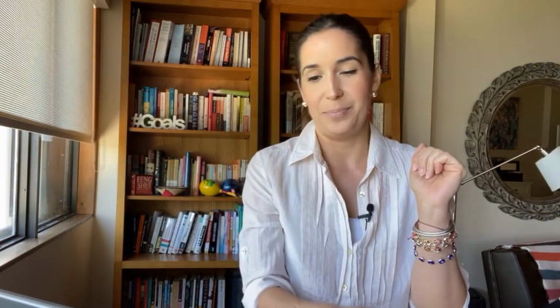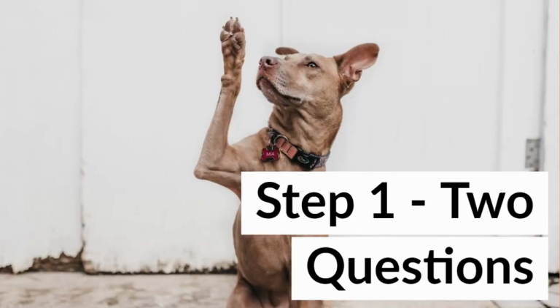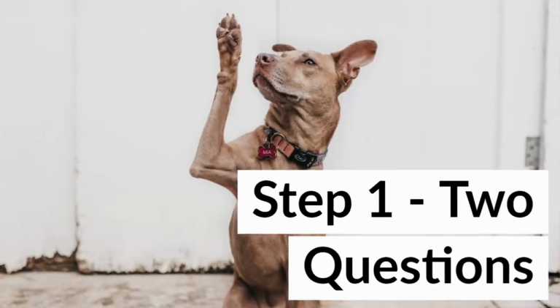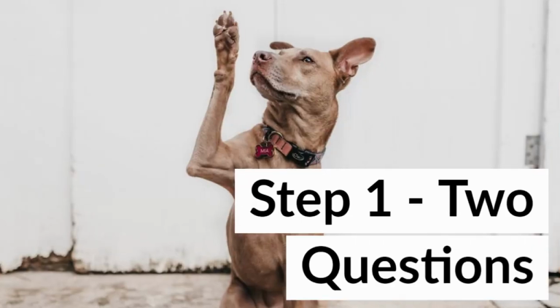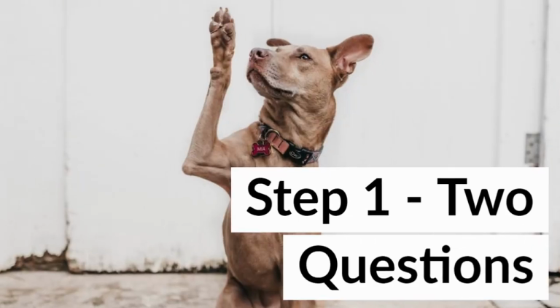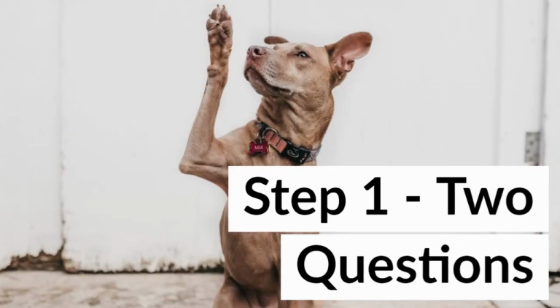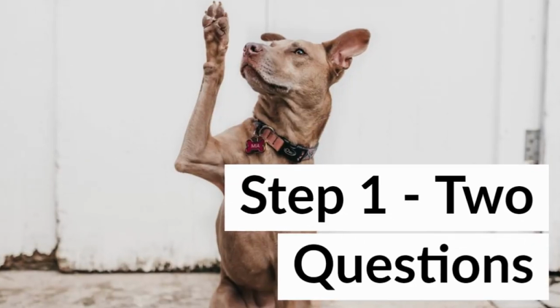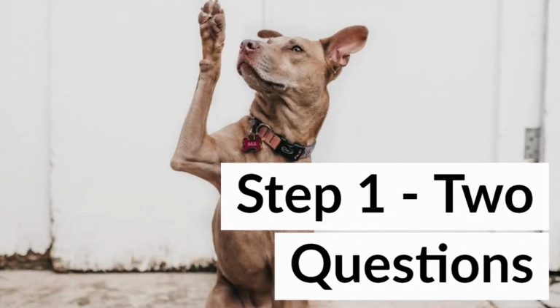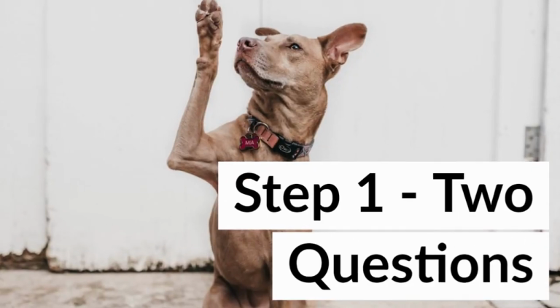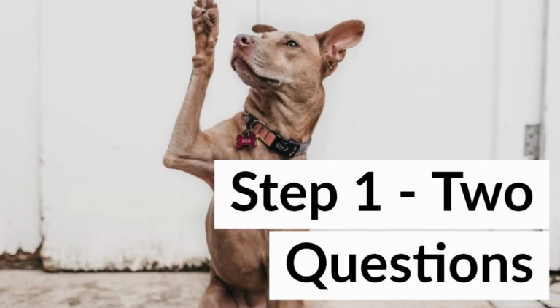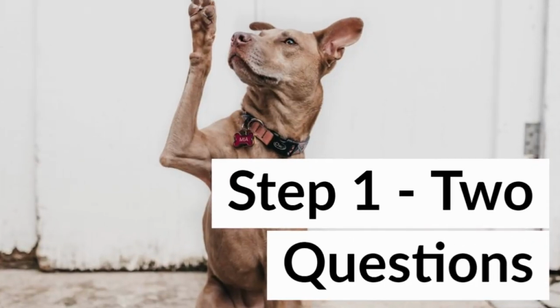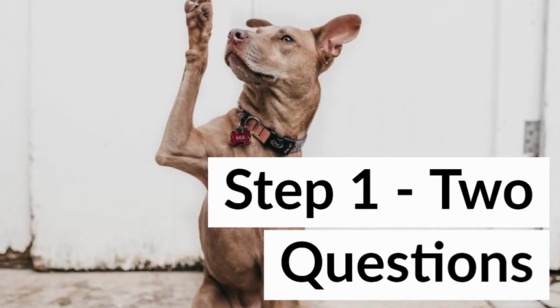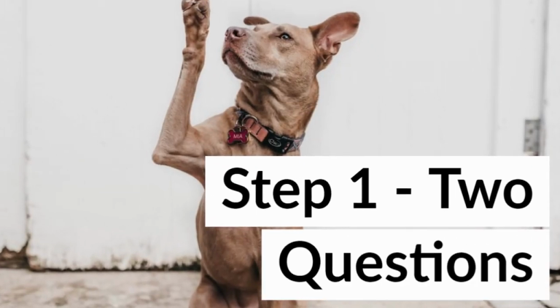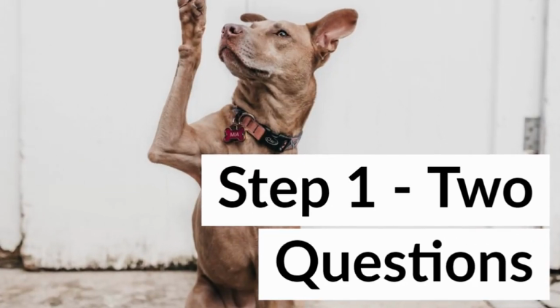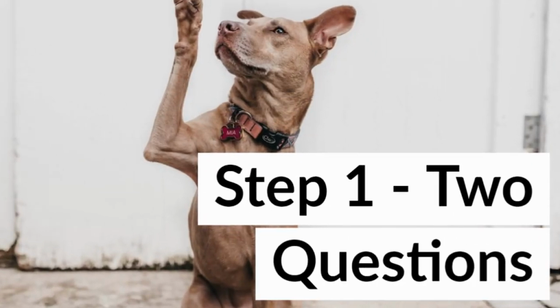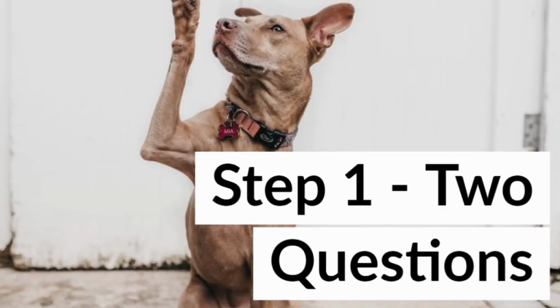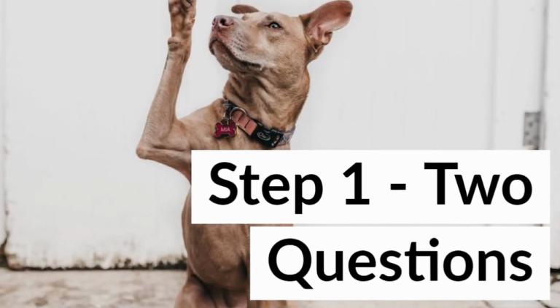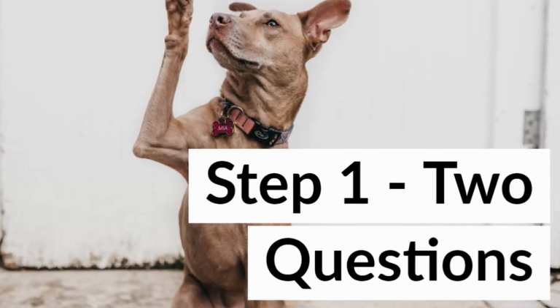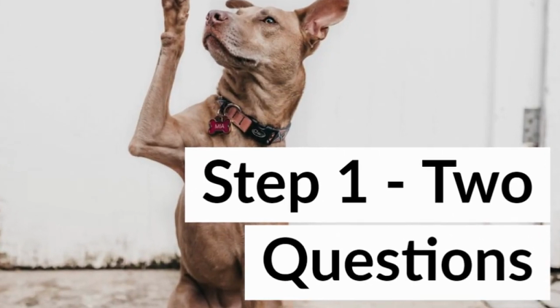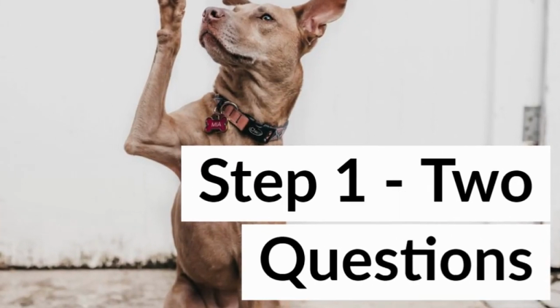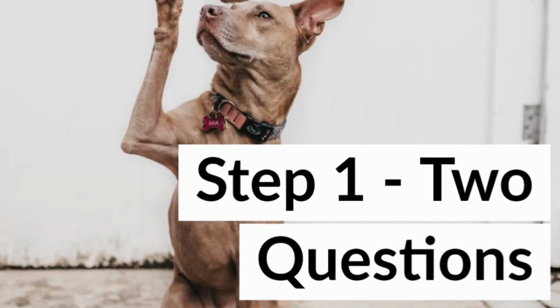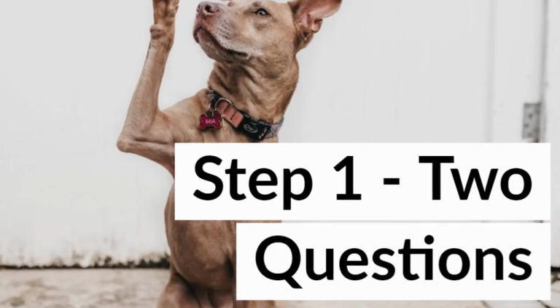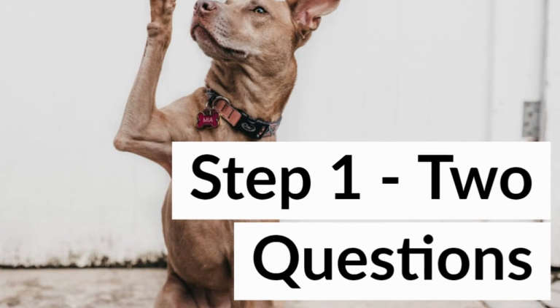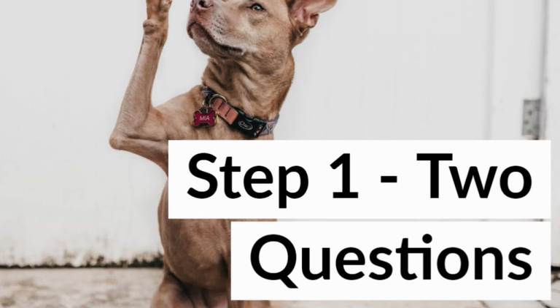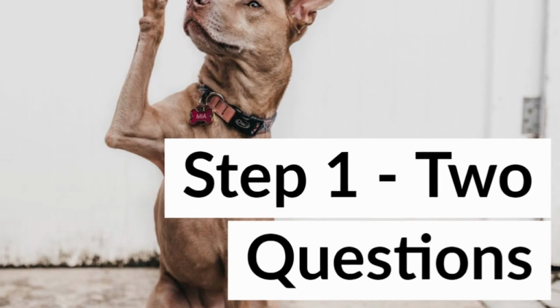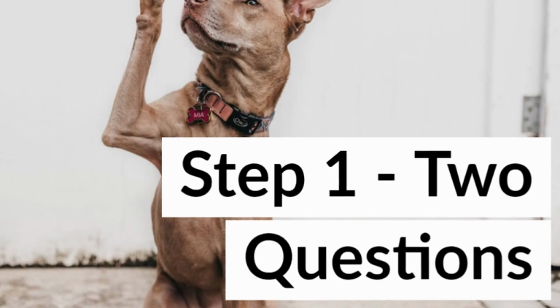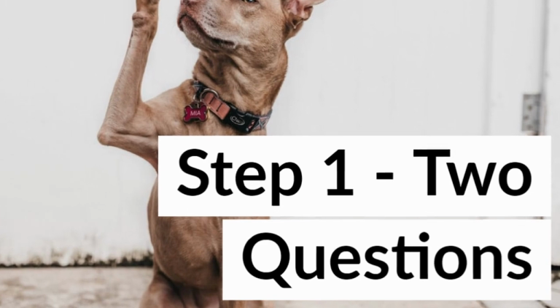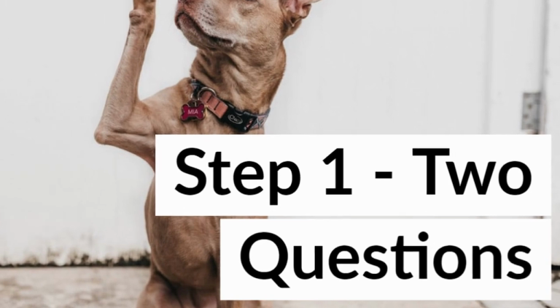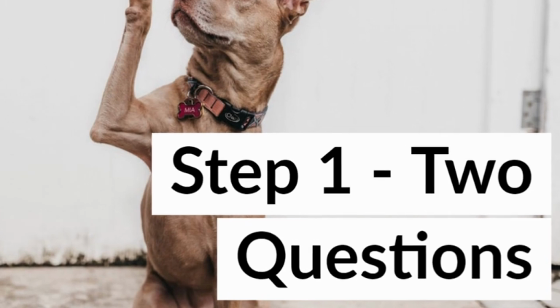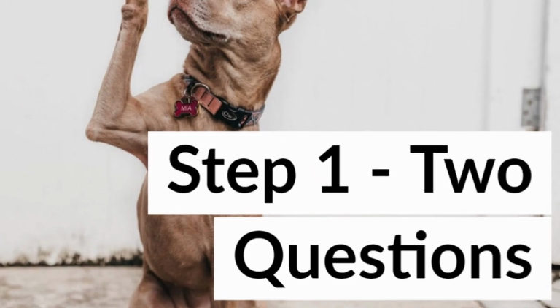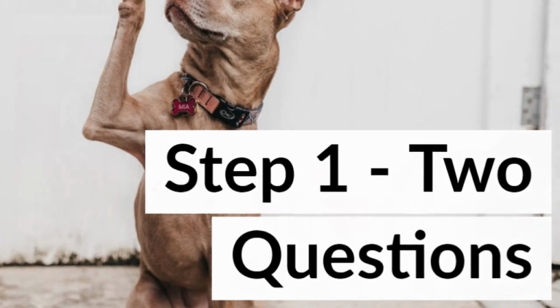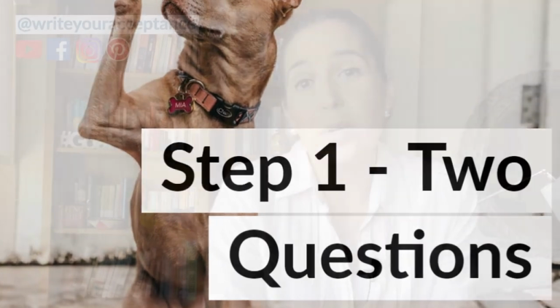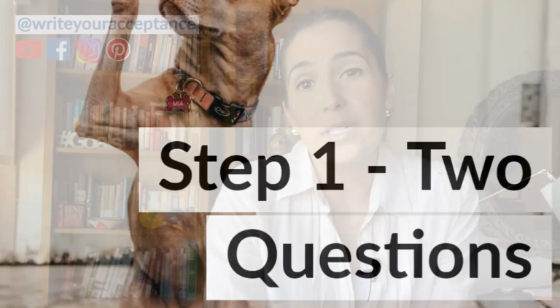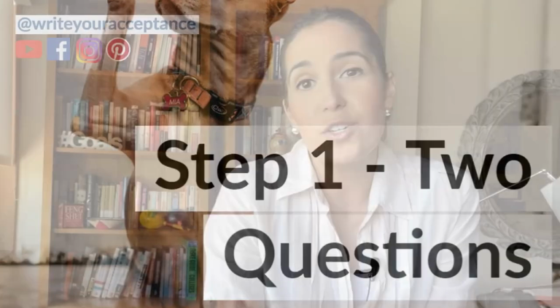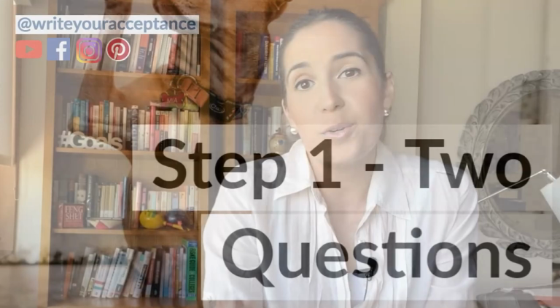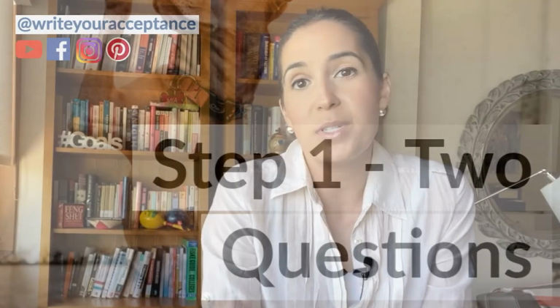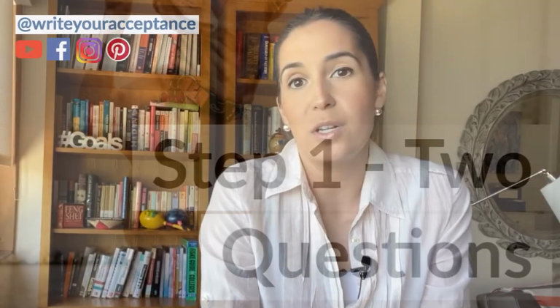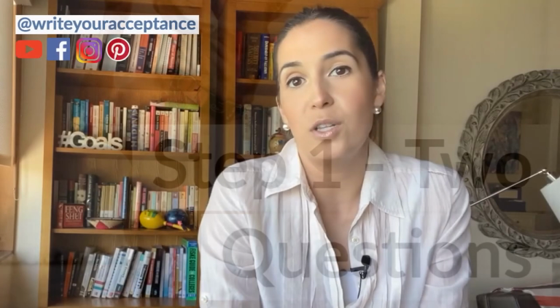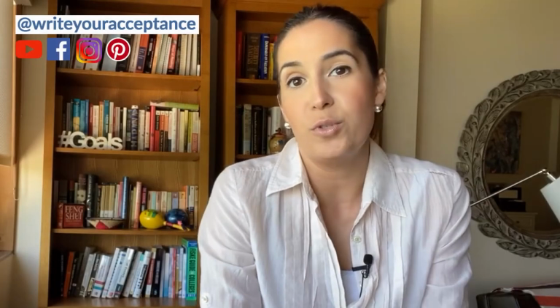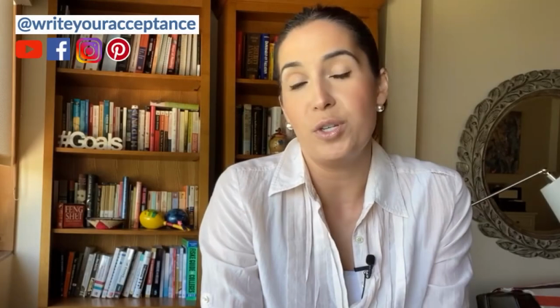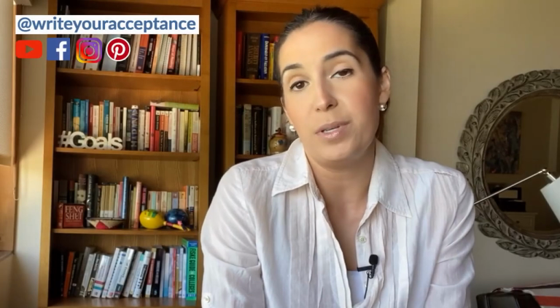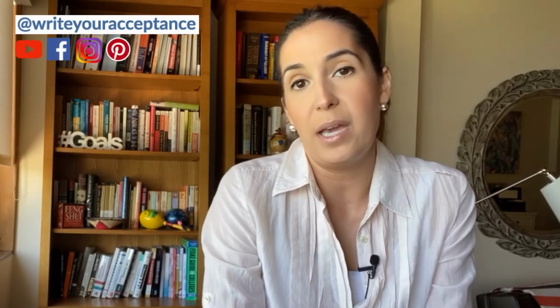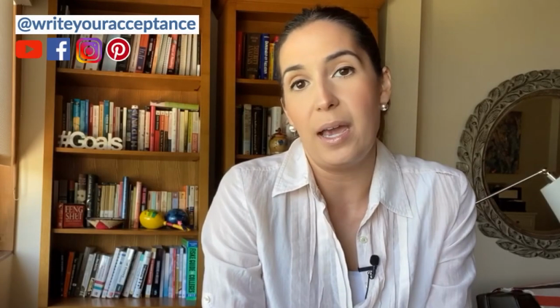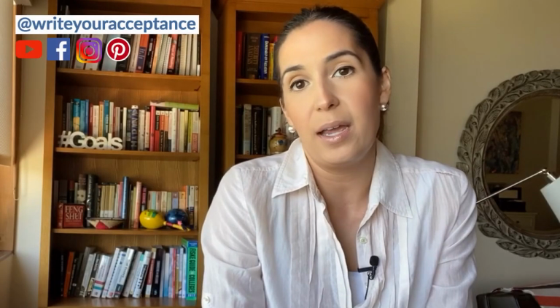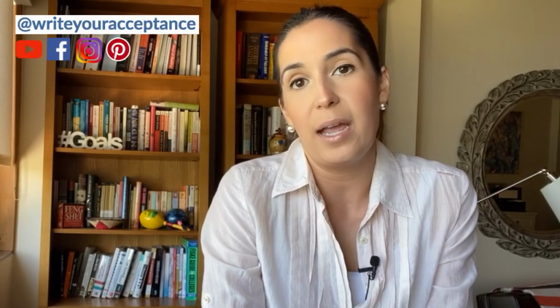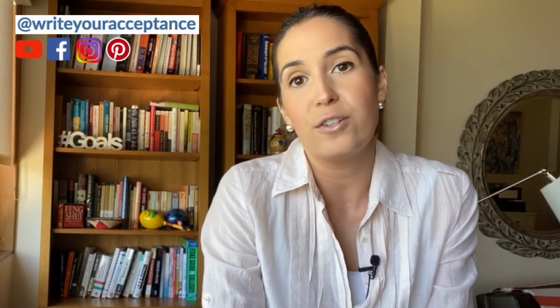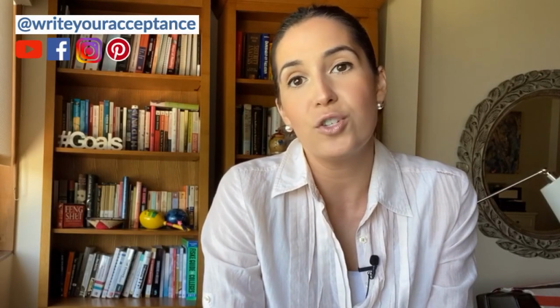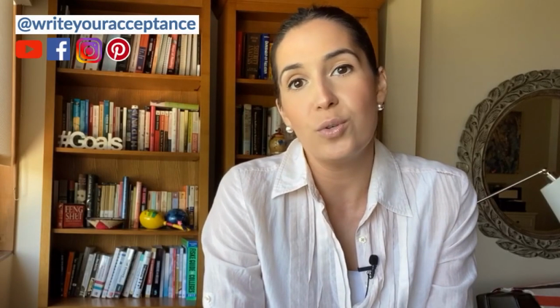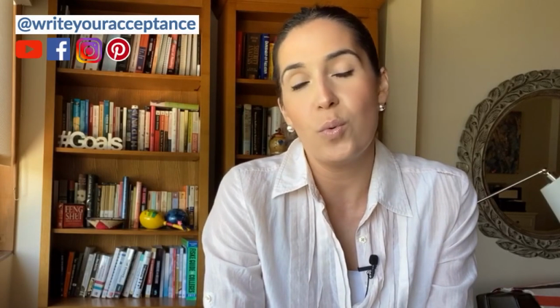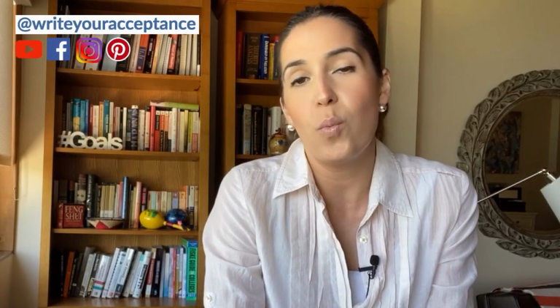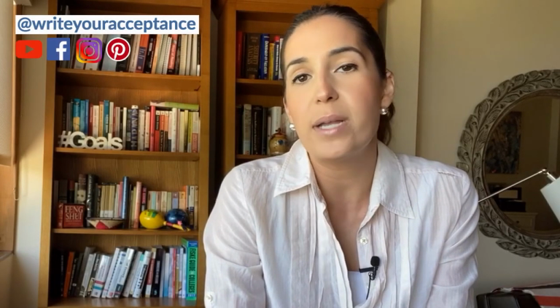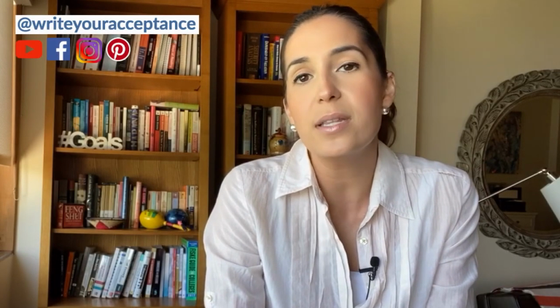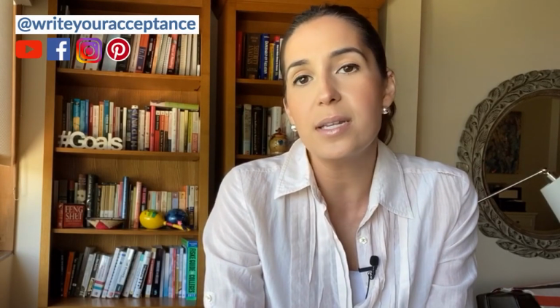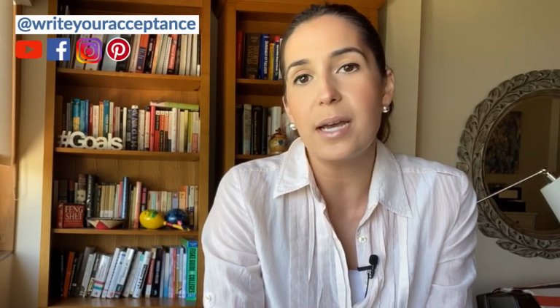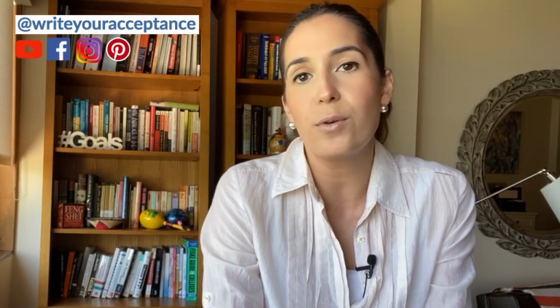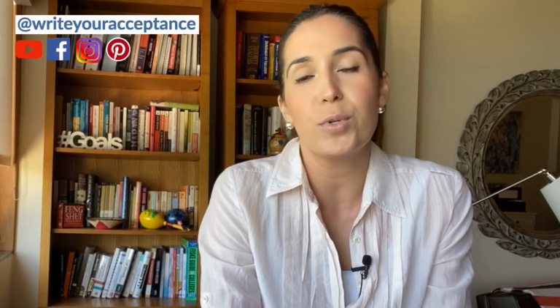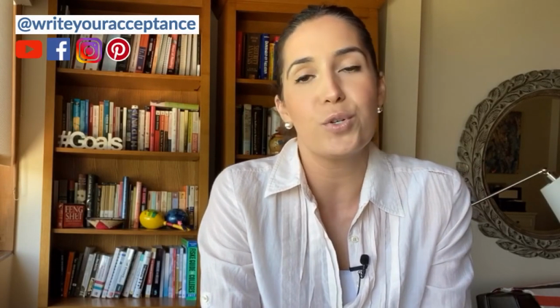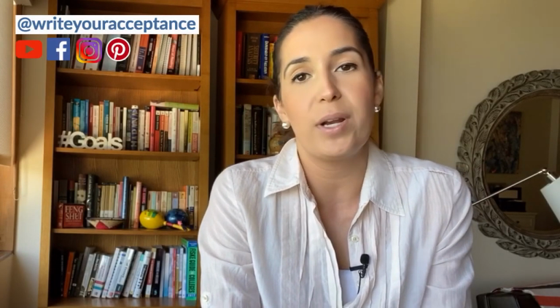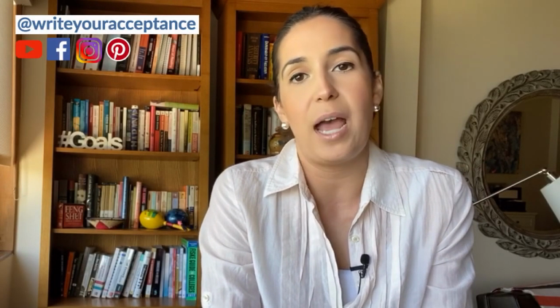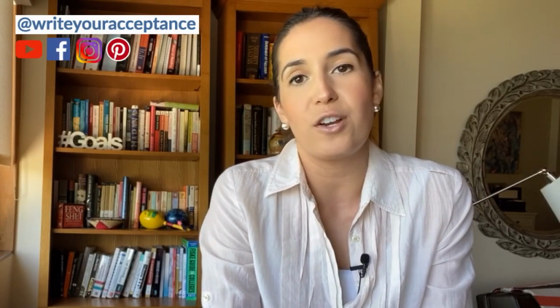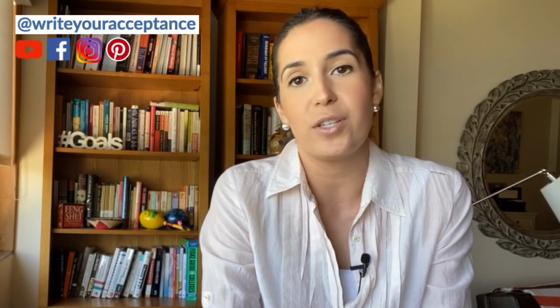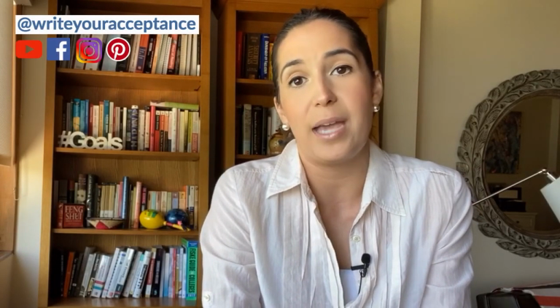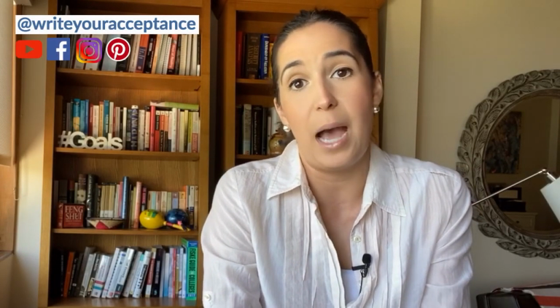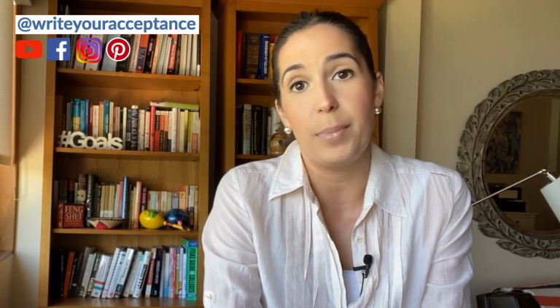Step one: first ask yourself these two questions. One, what determines a low GPA? And two, when did the downward trend actually happen?